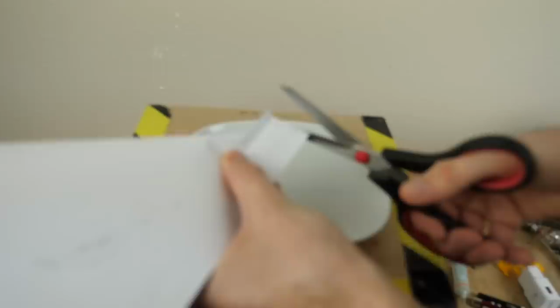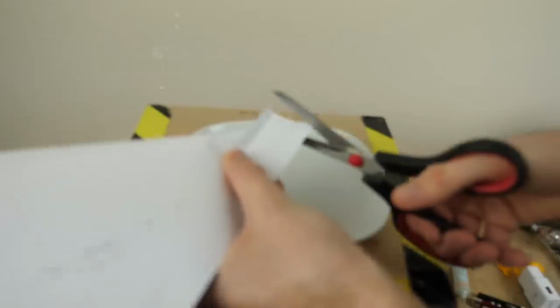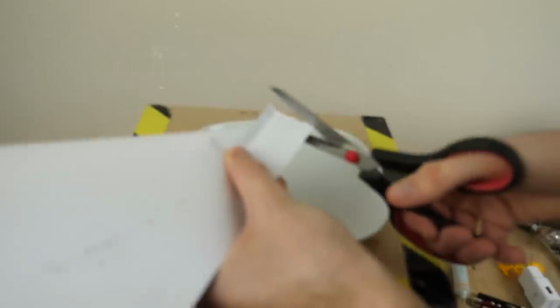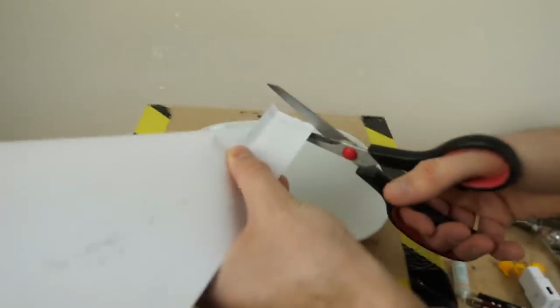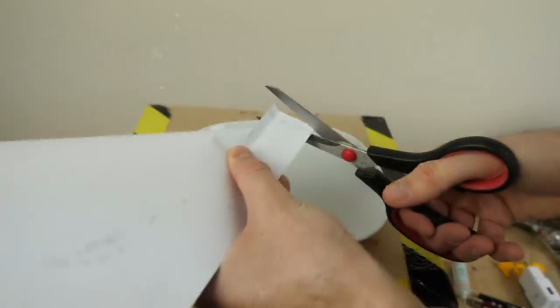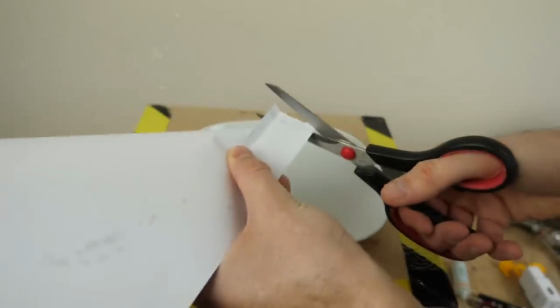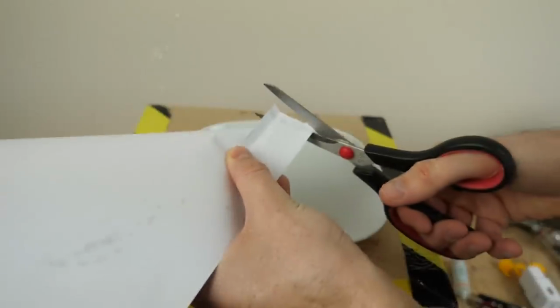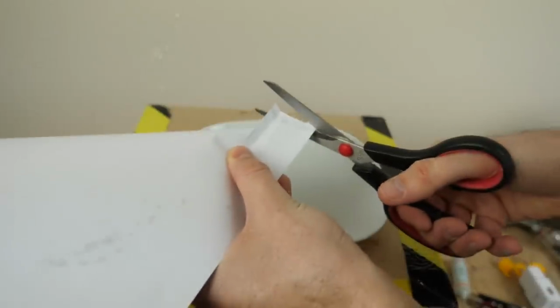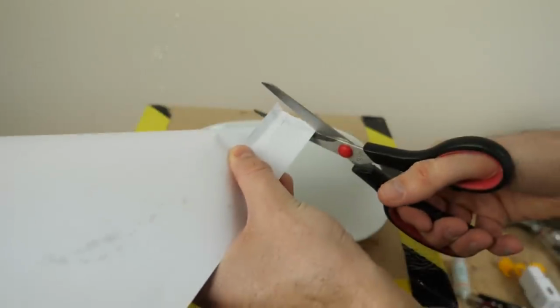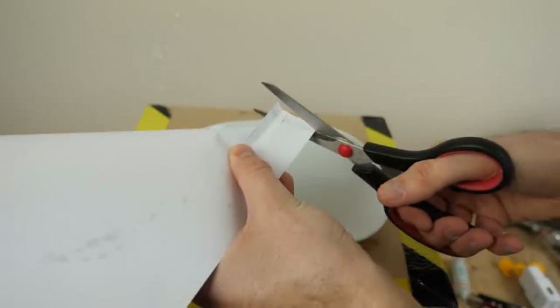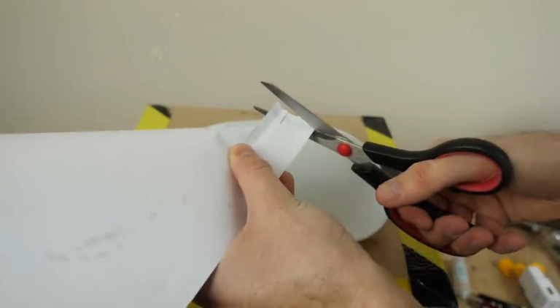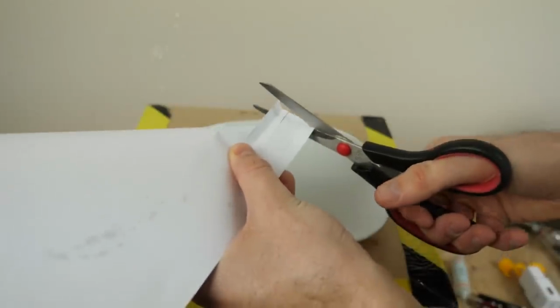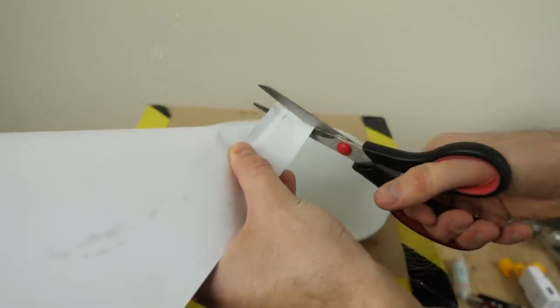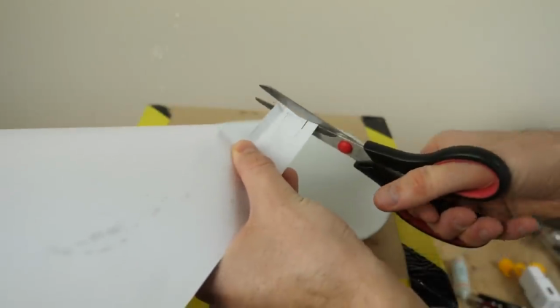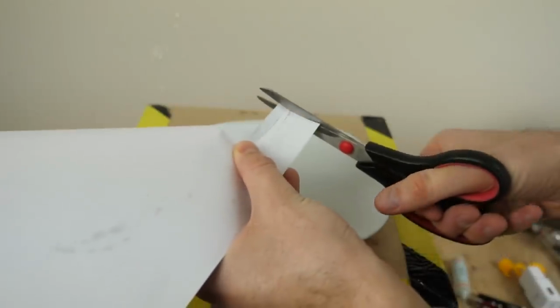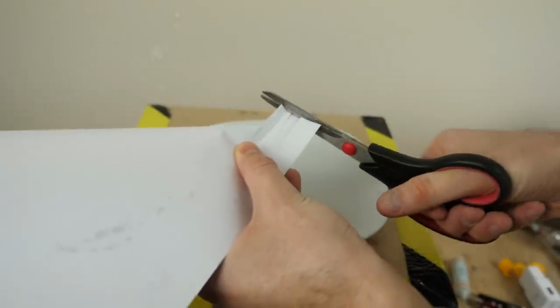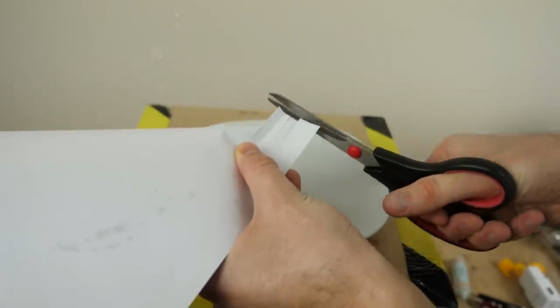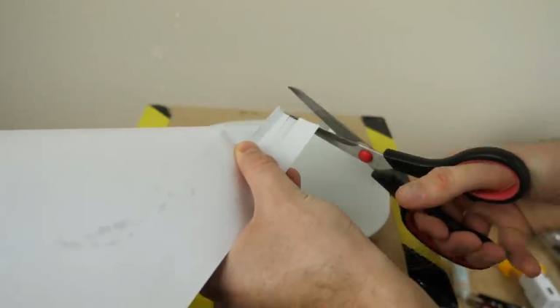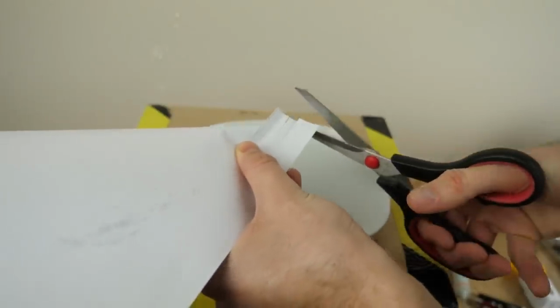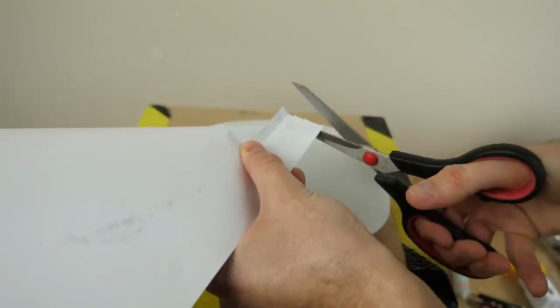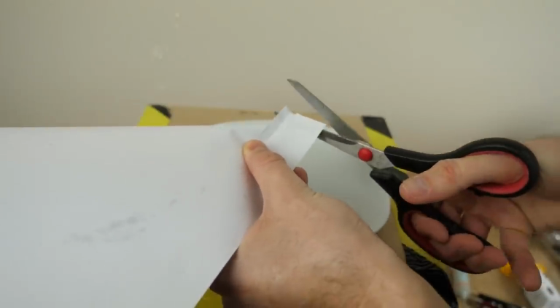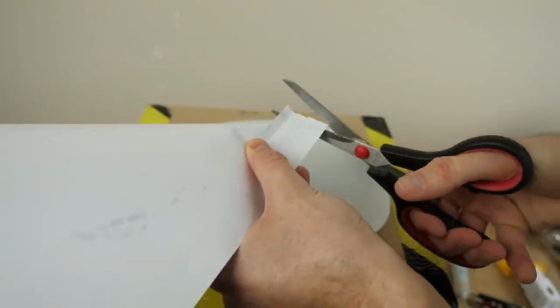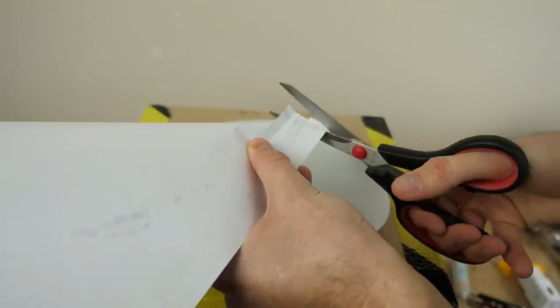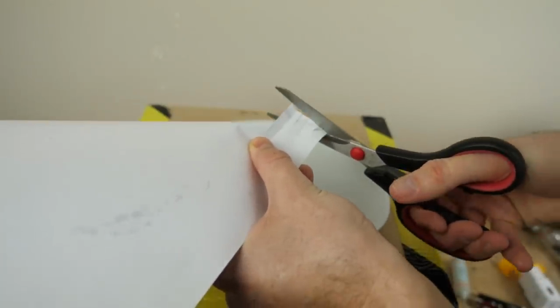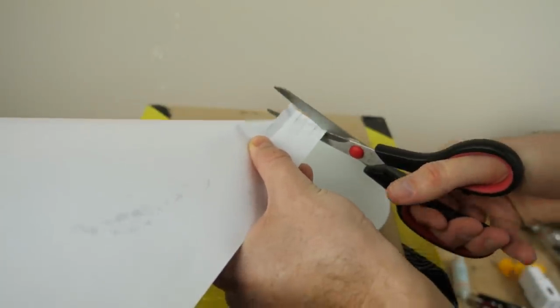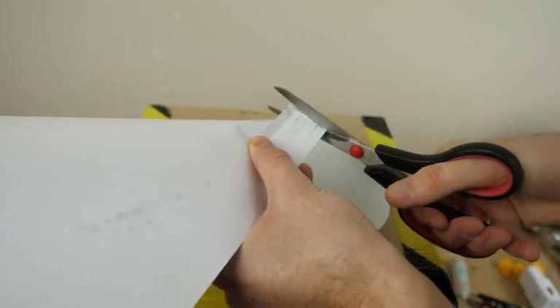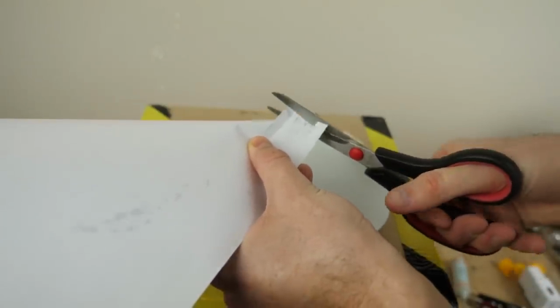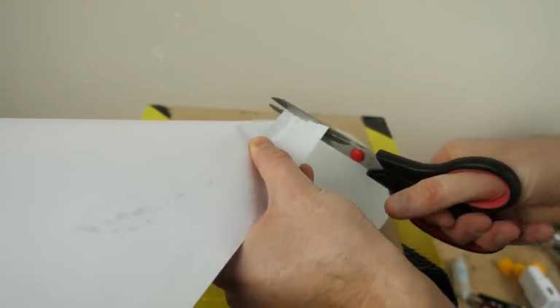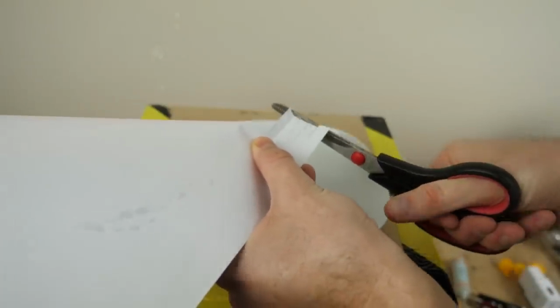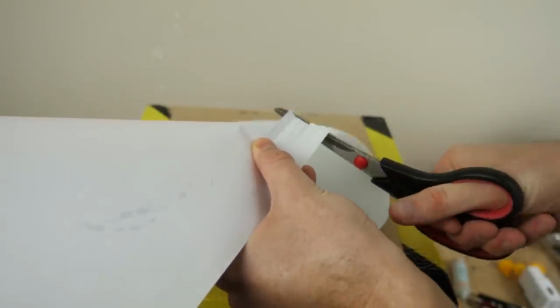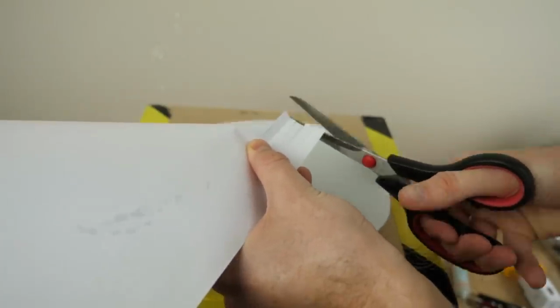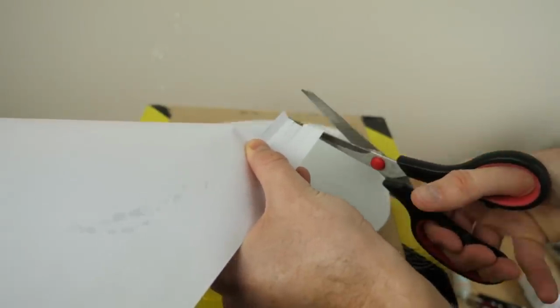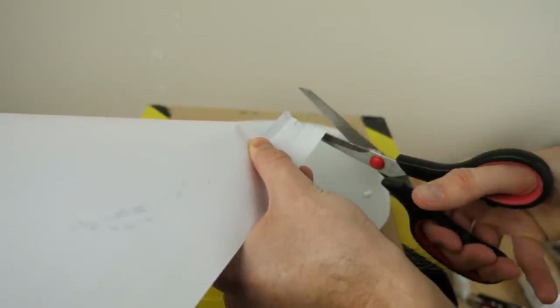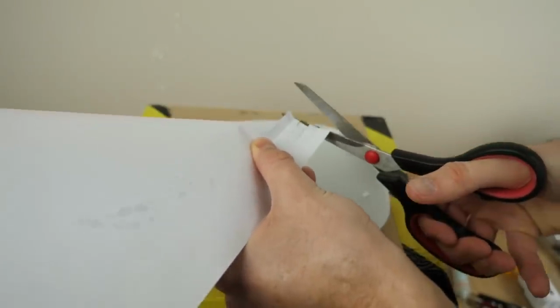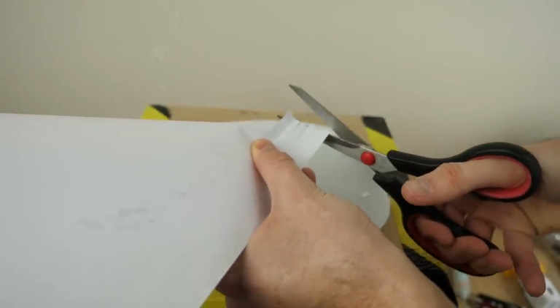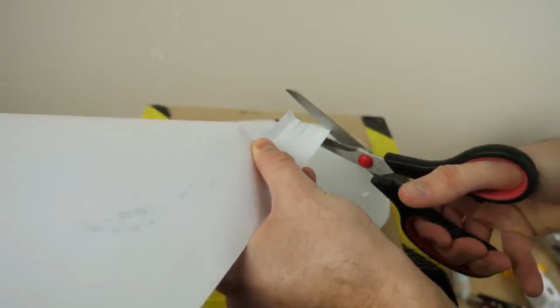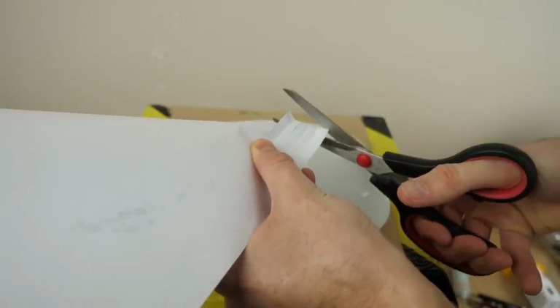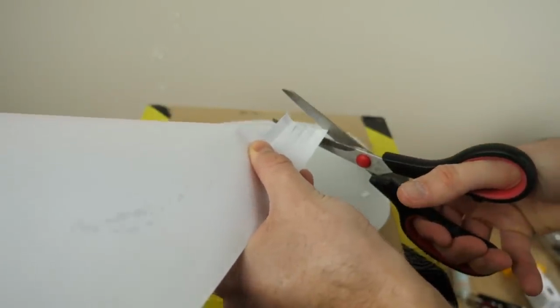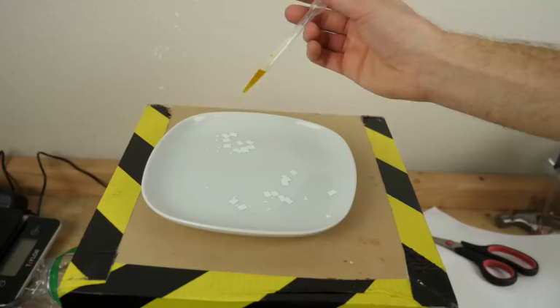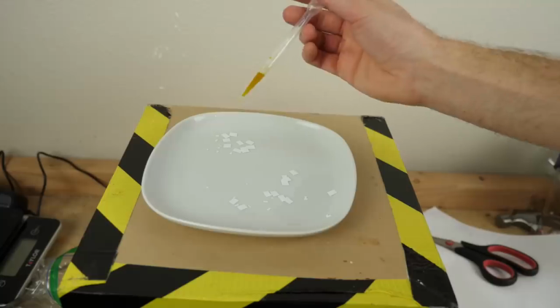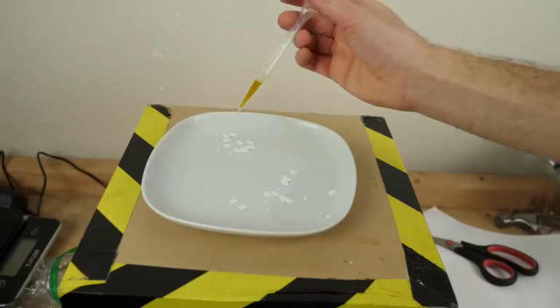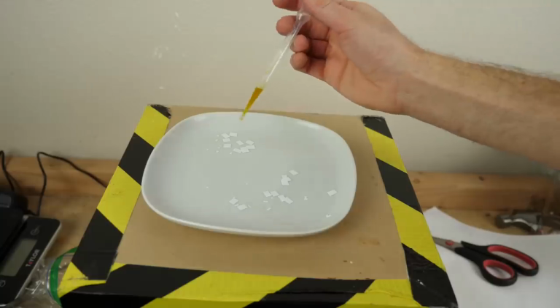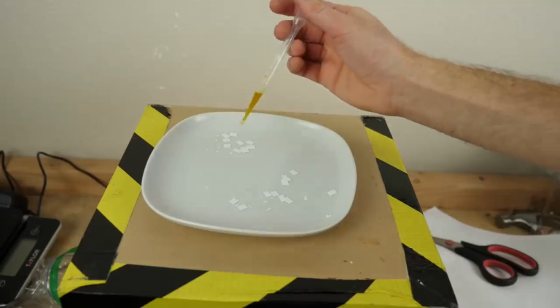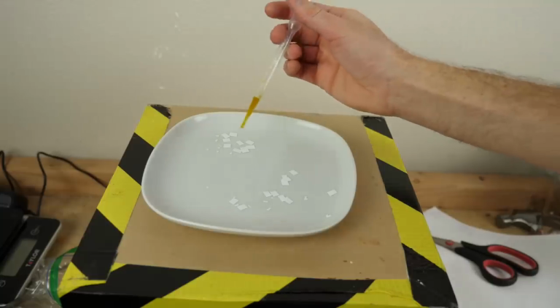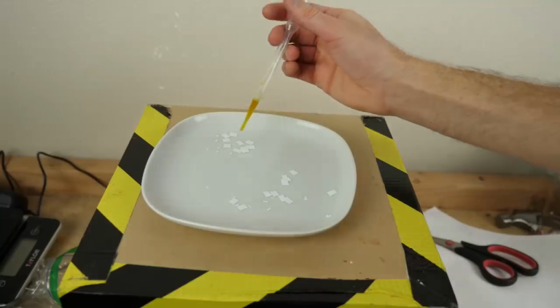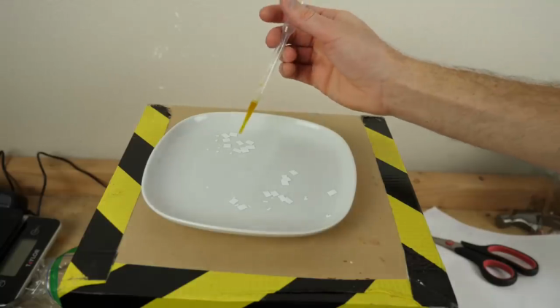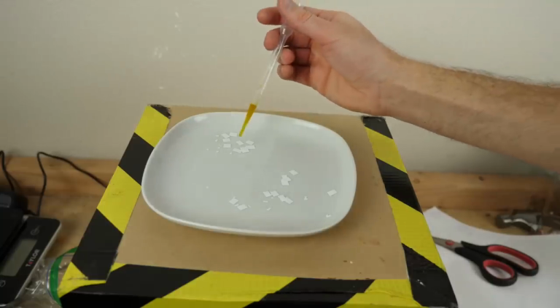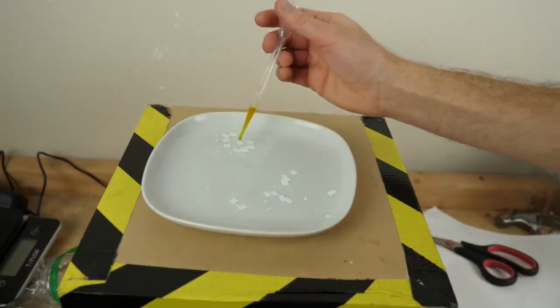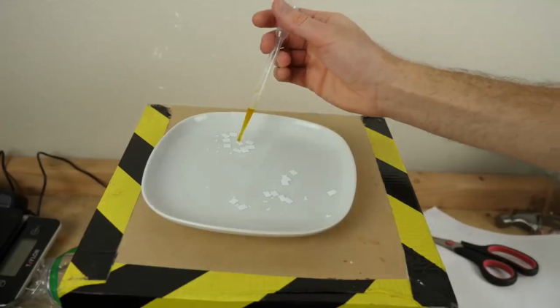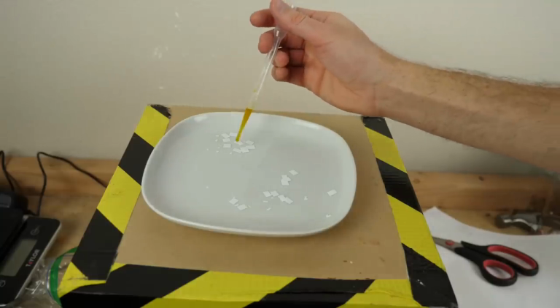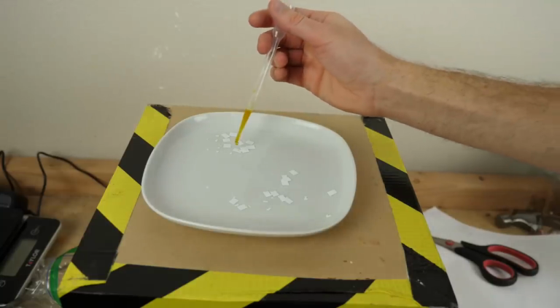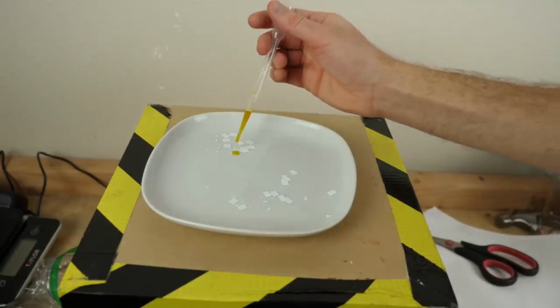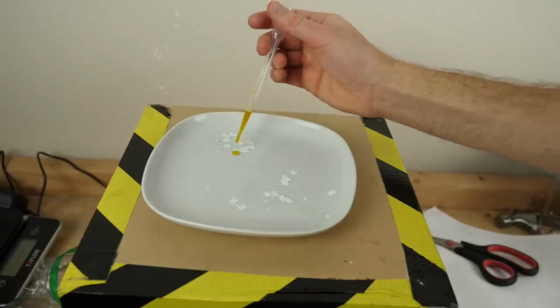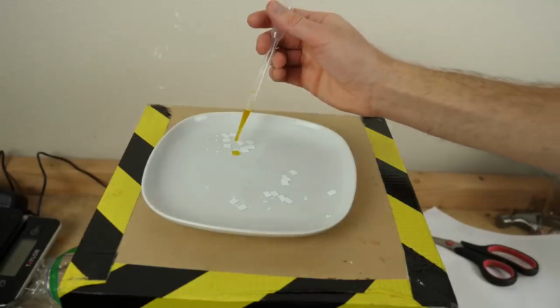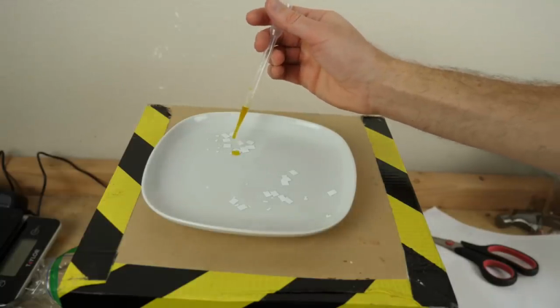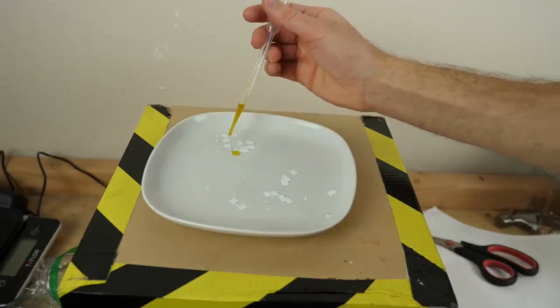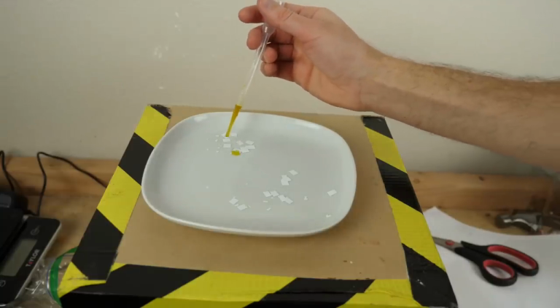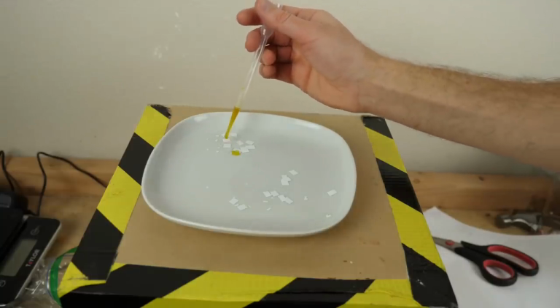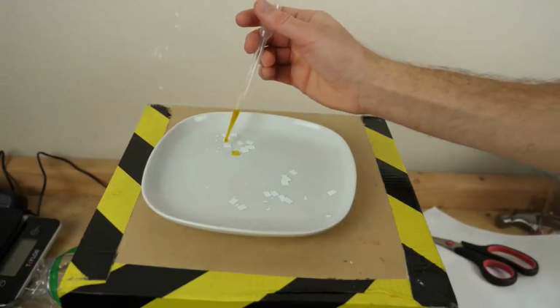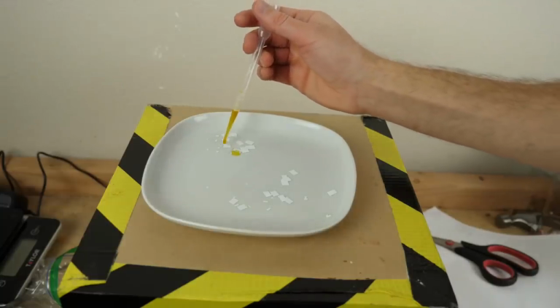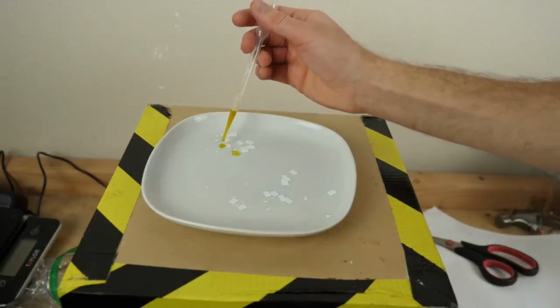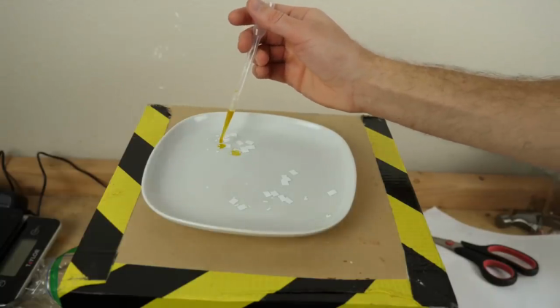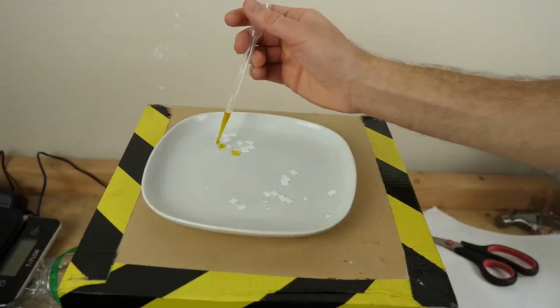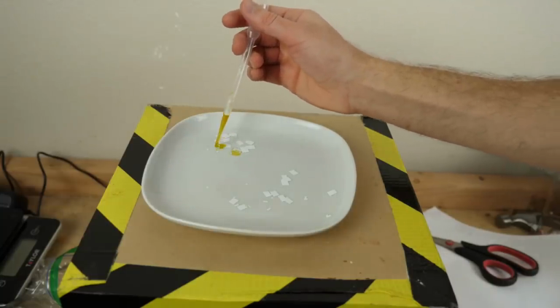I'll cut up some papers and soak these in our bile here.